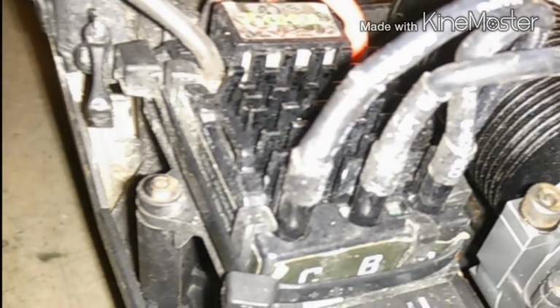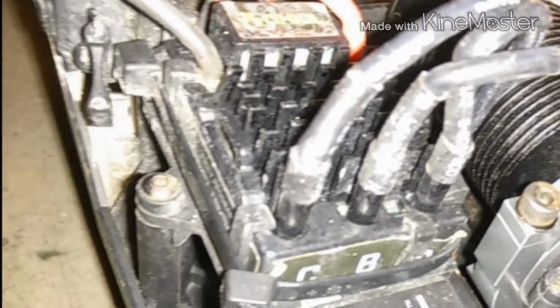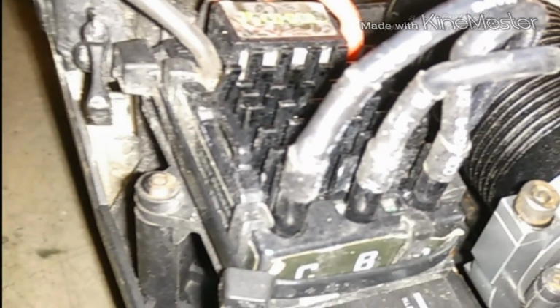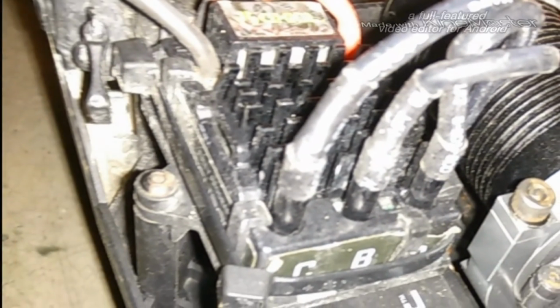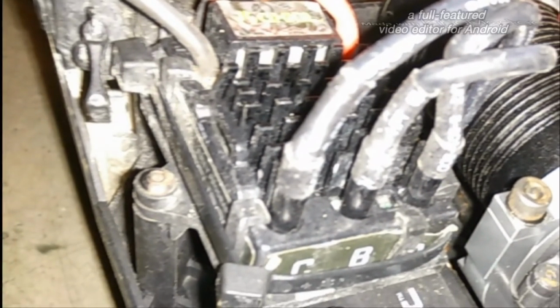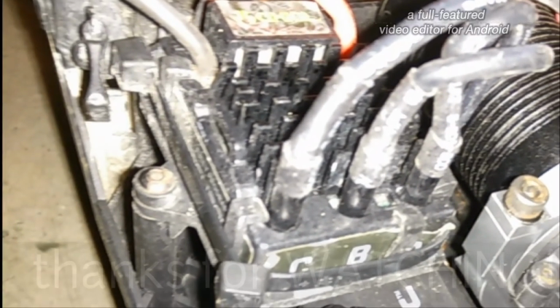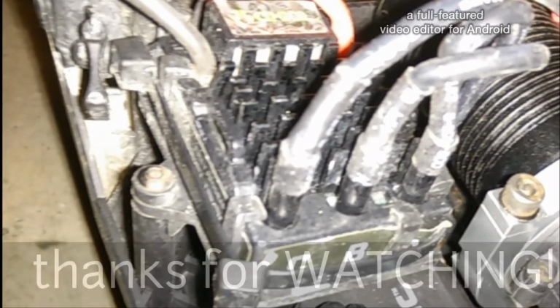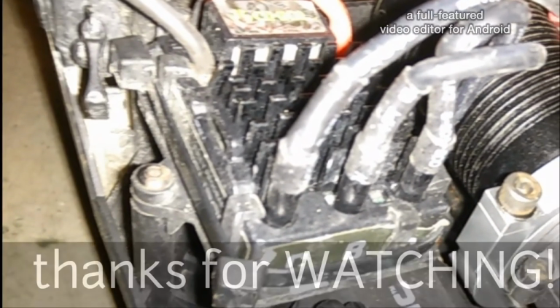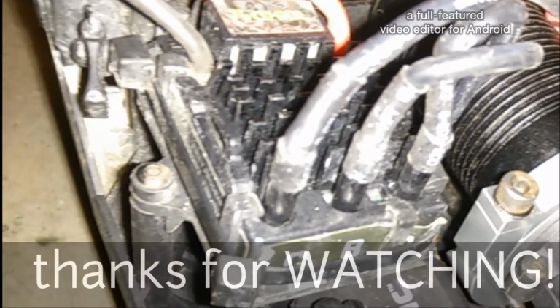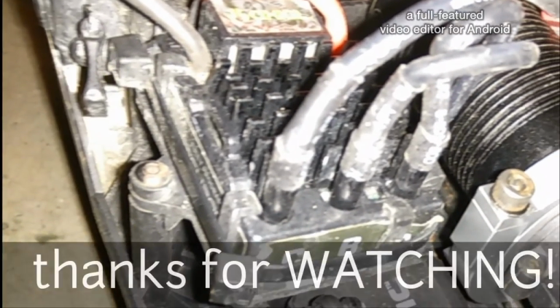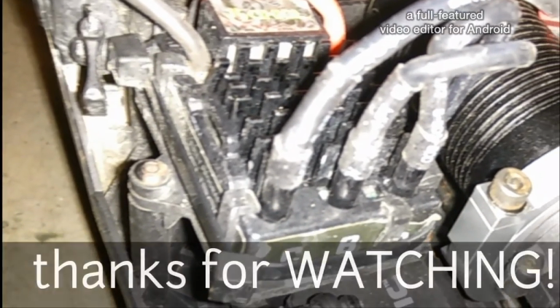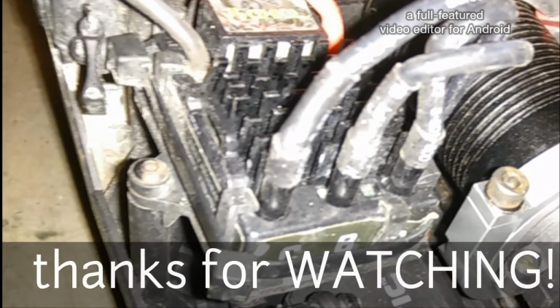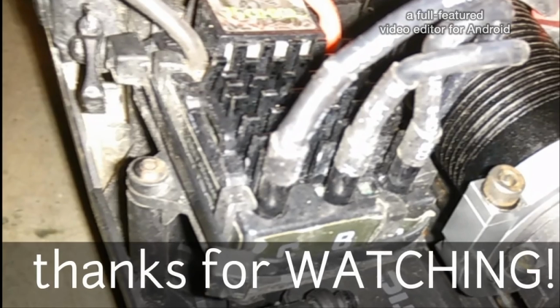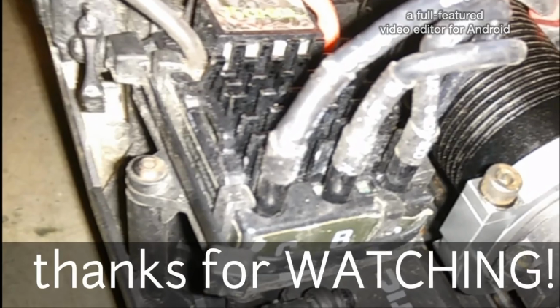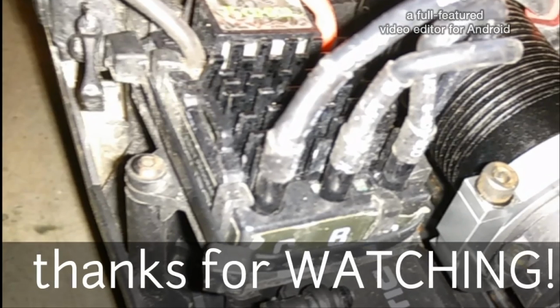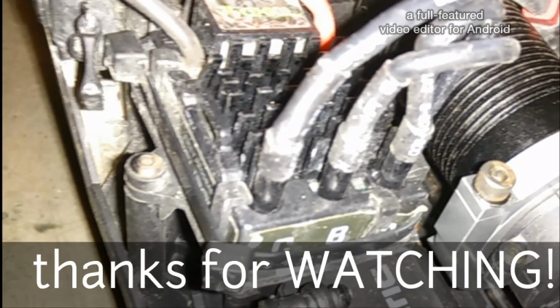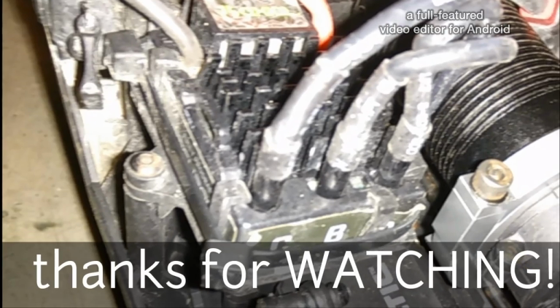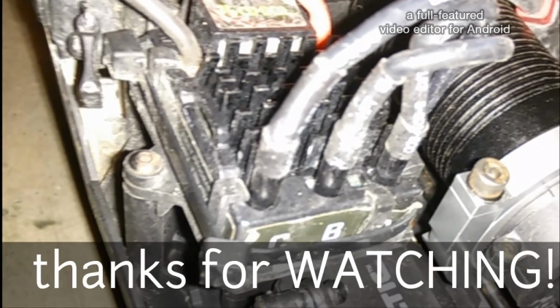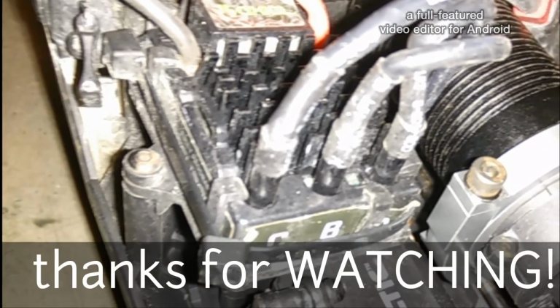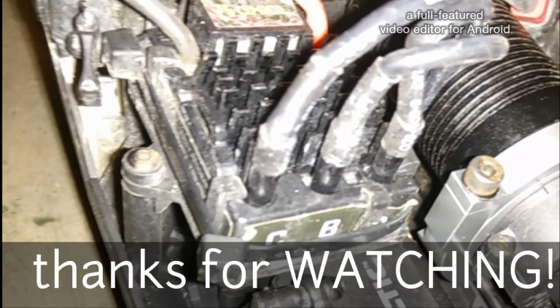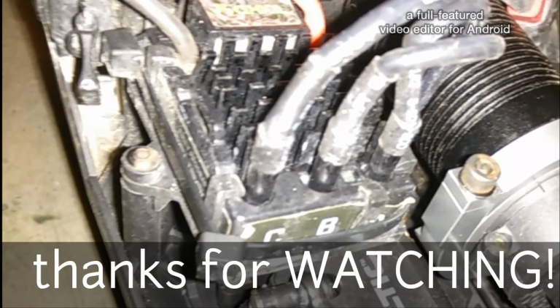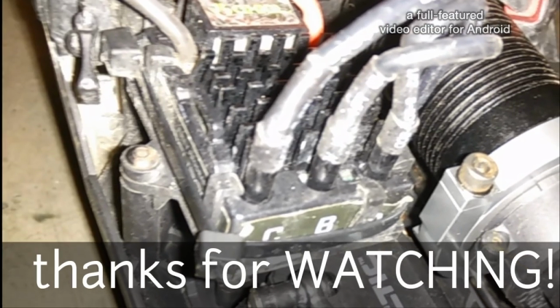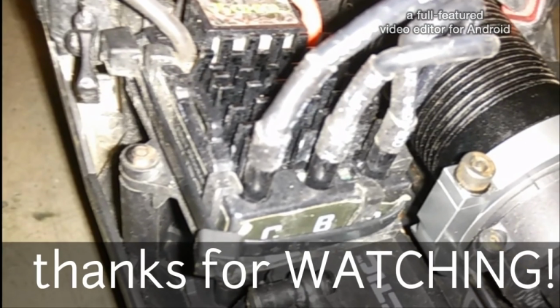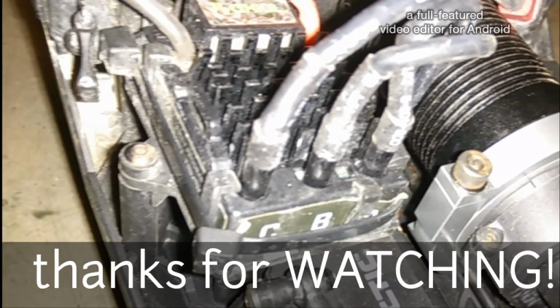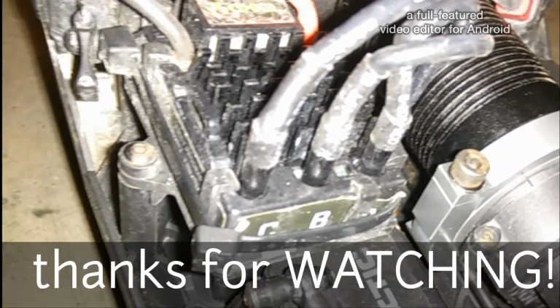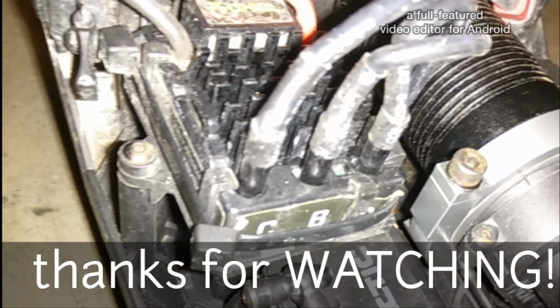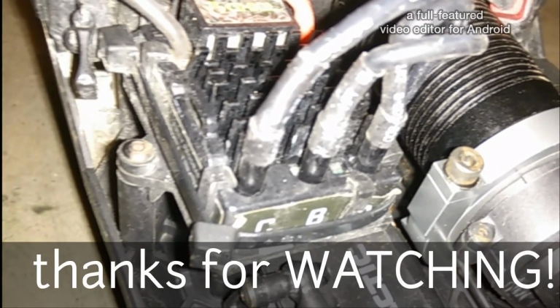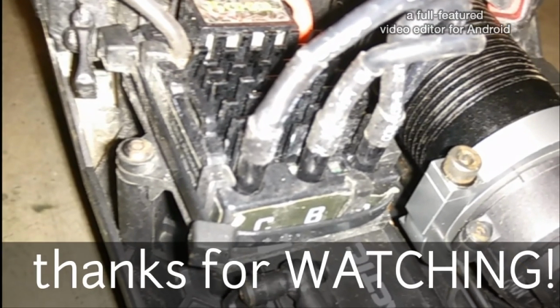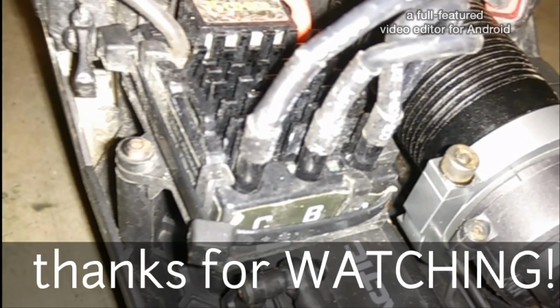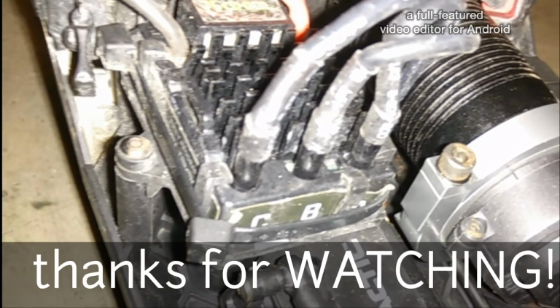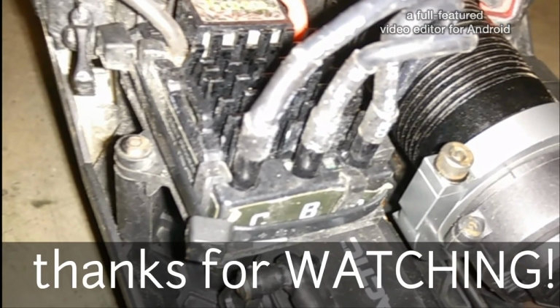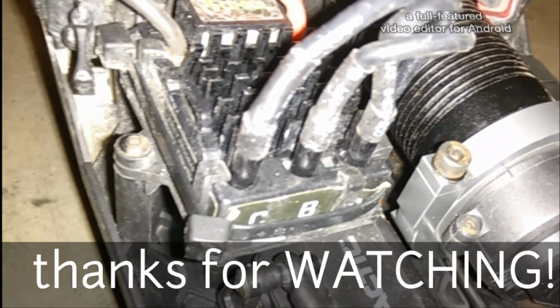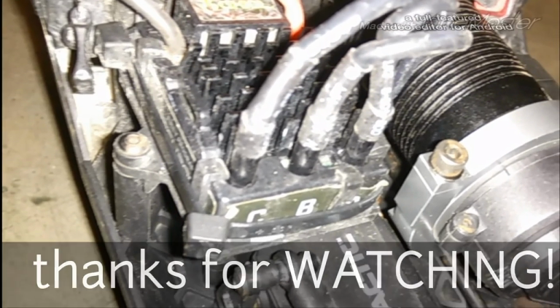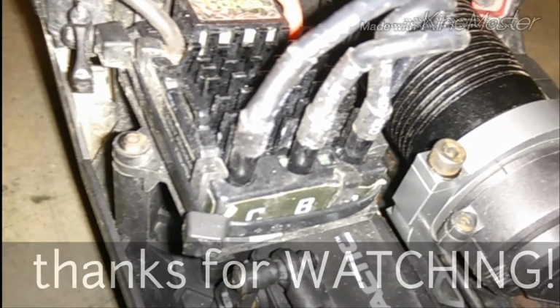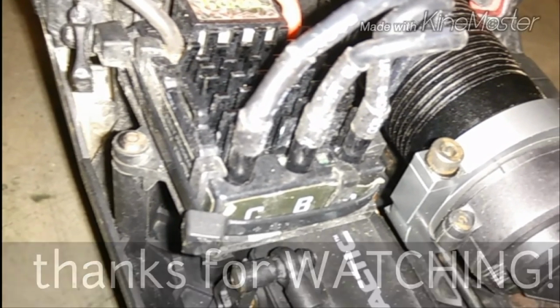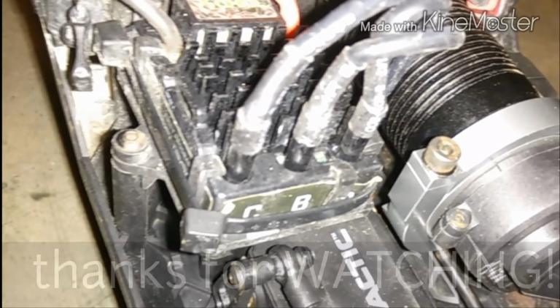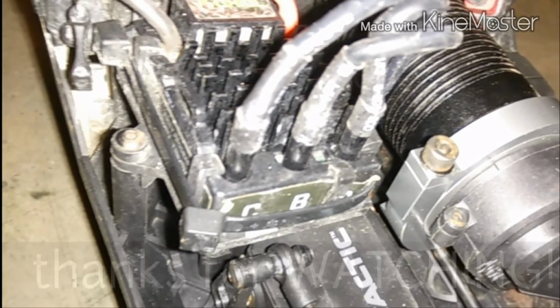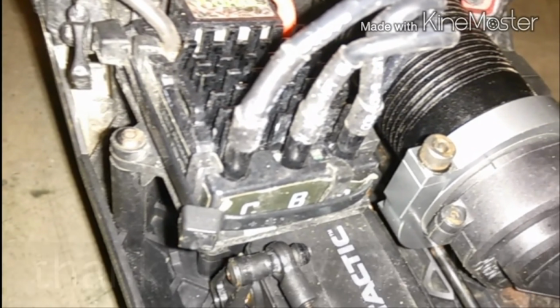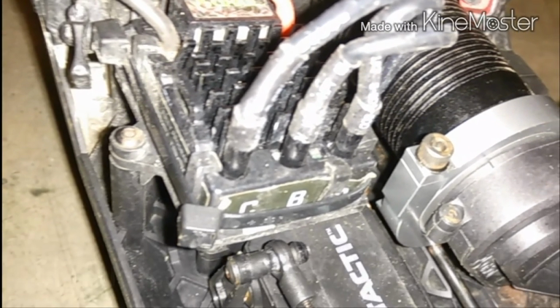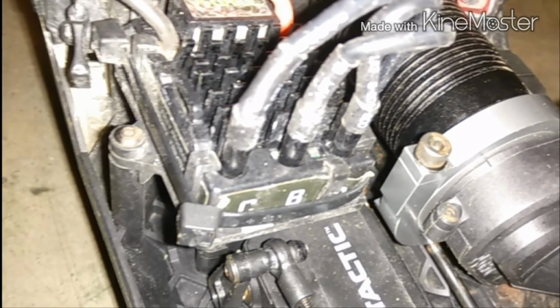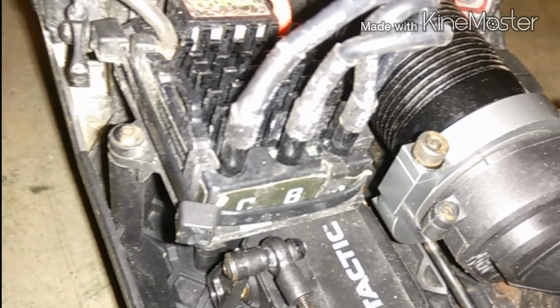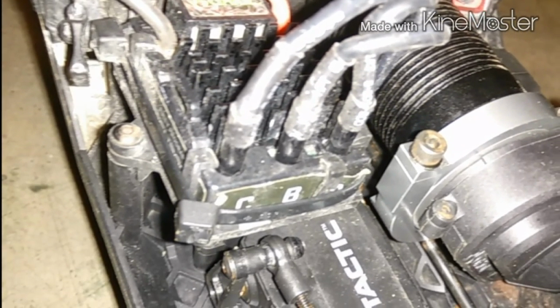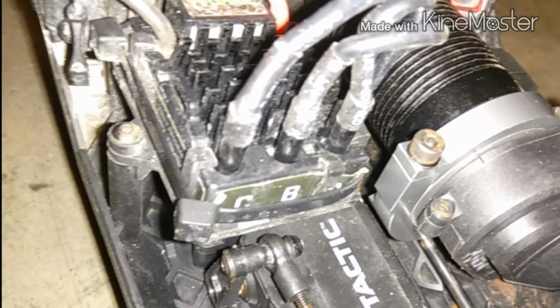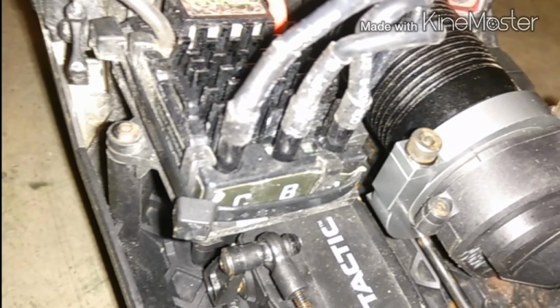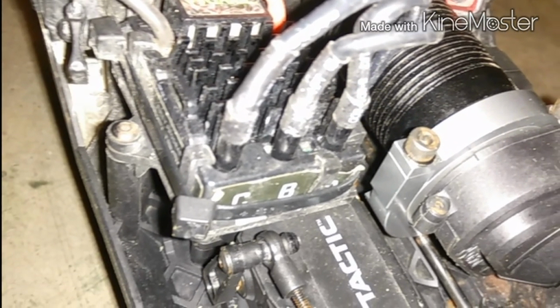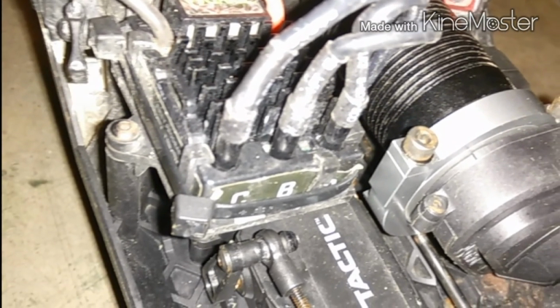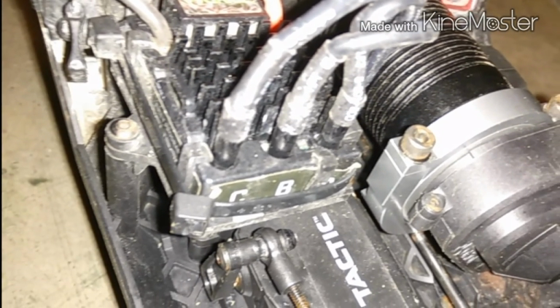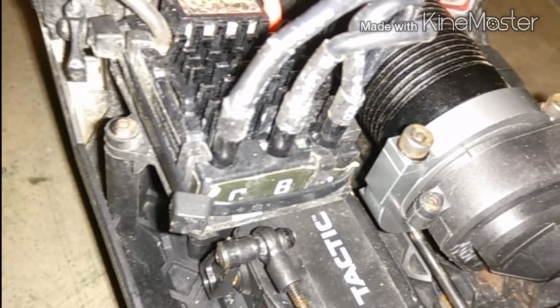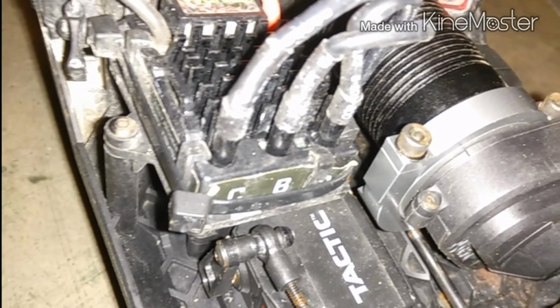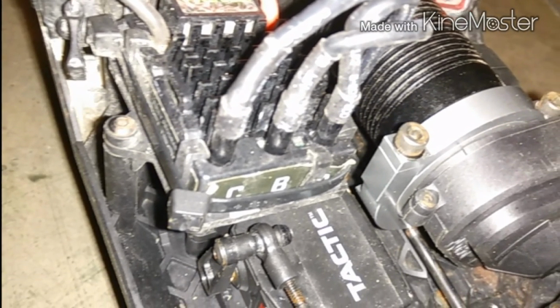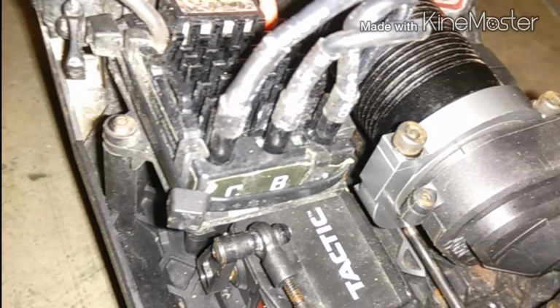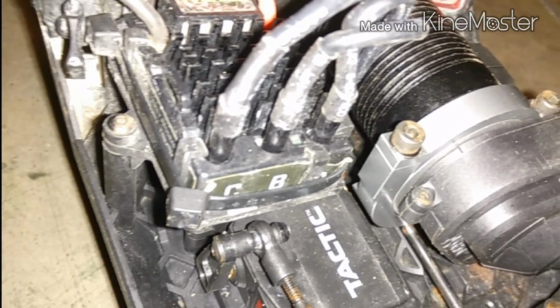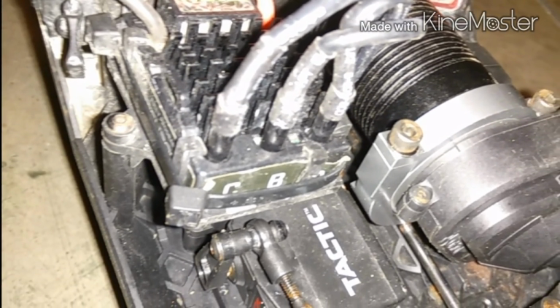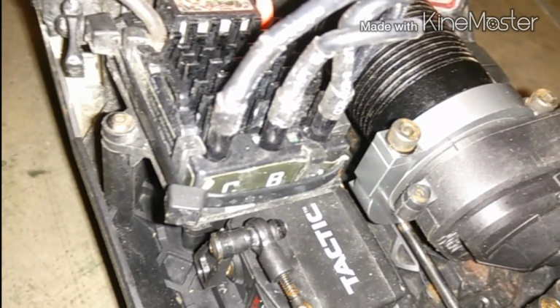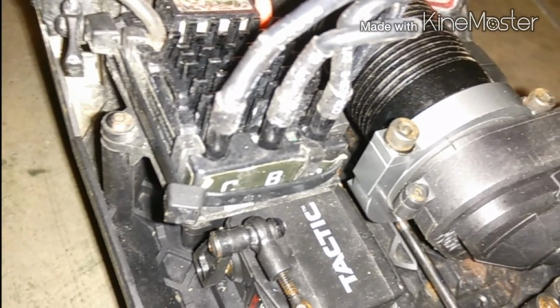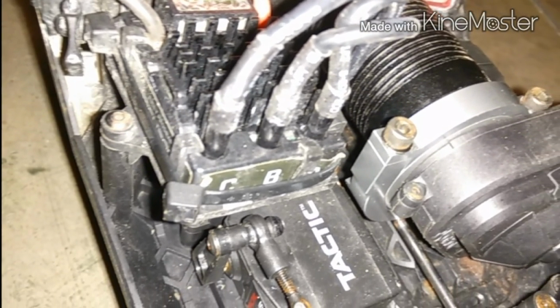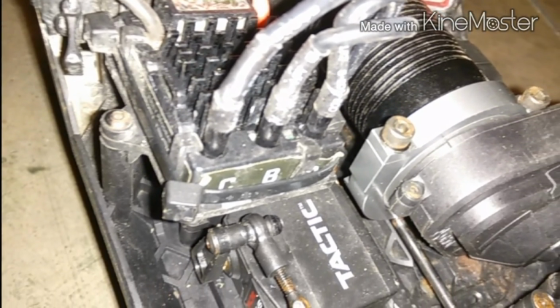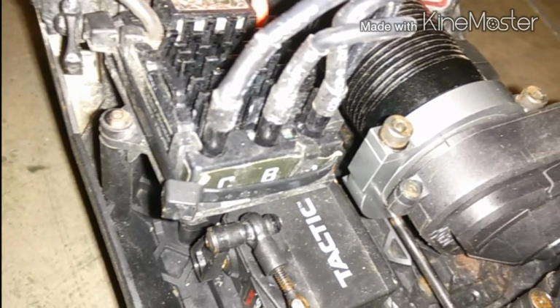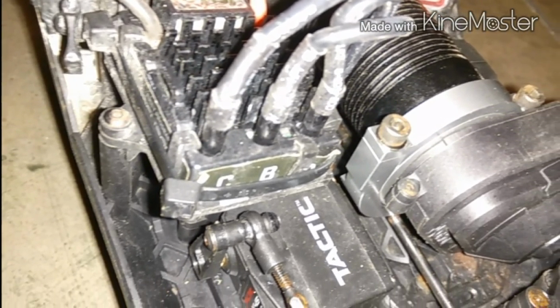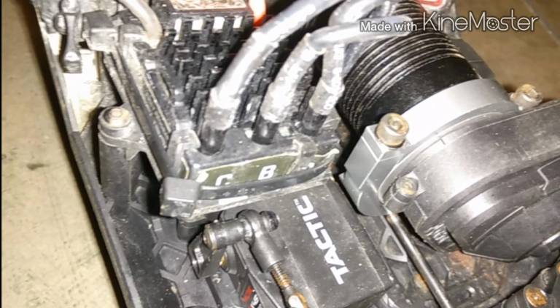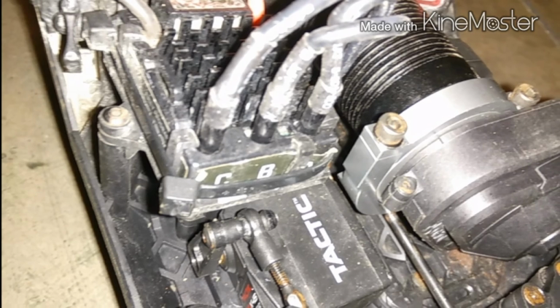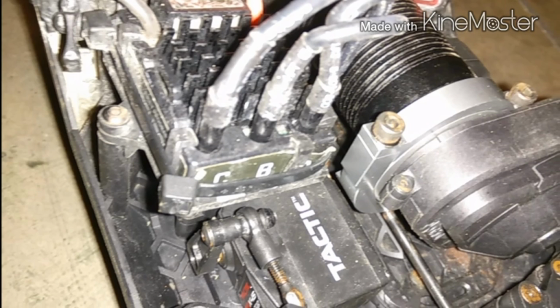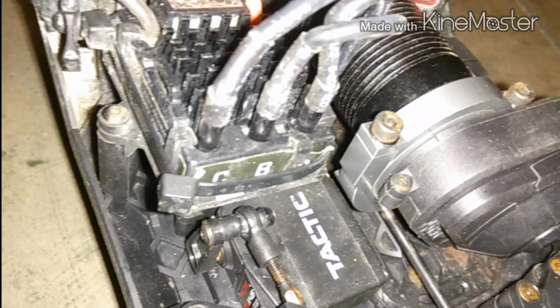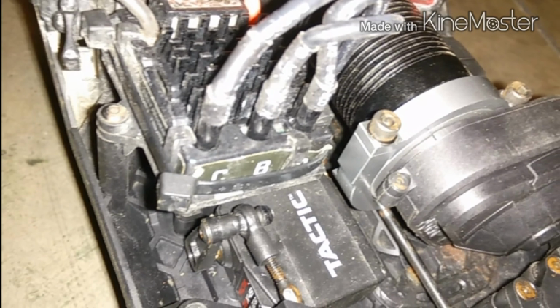And this is it — all finished and good to go. Thanks again for watching. See you in the next one. Have a good day.